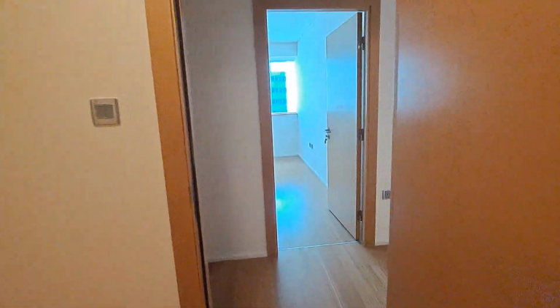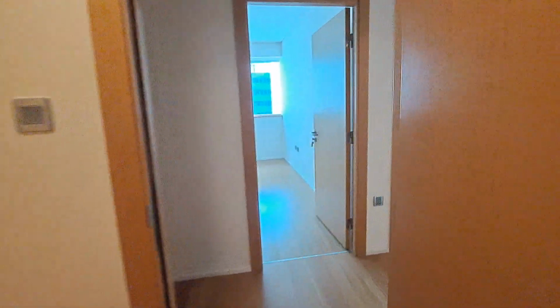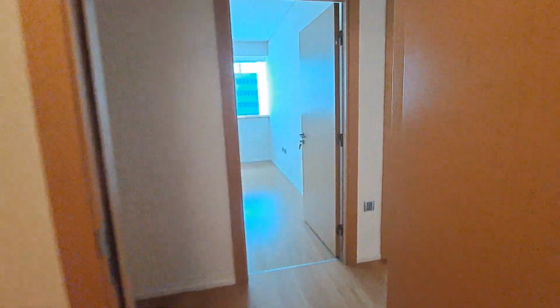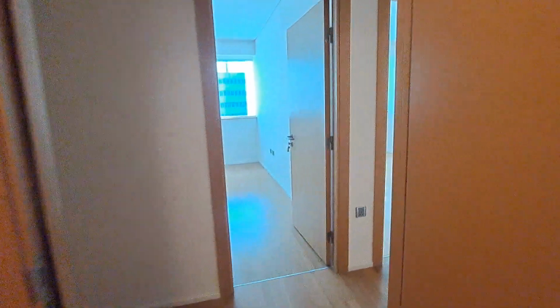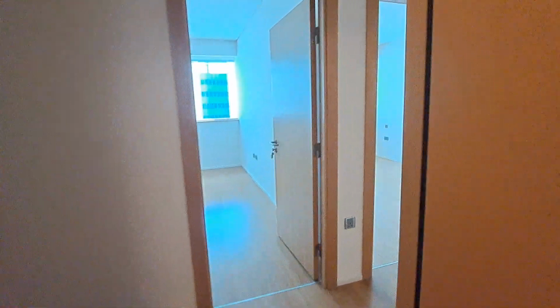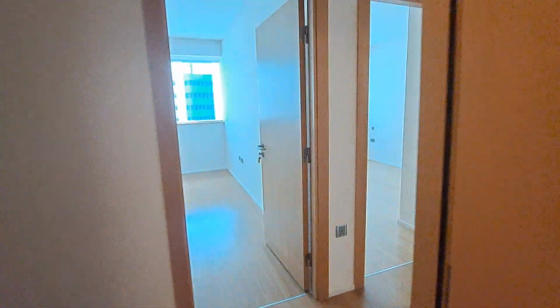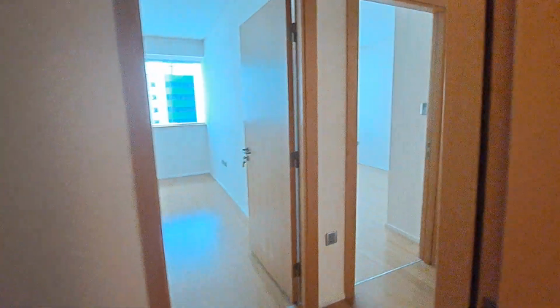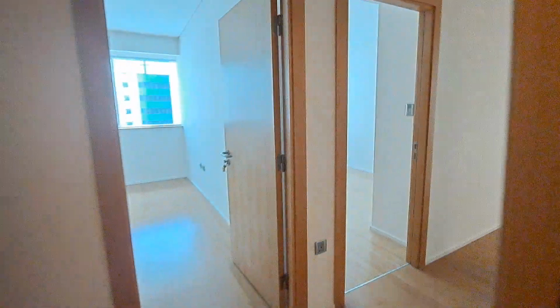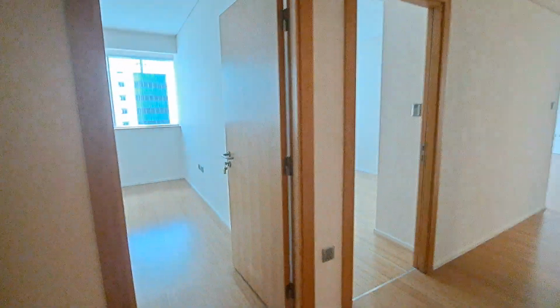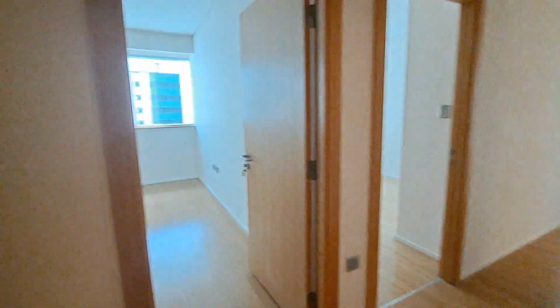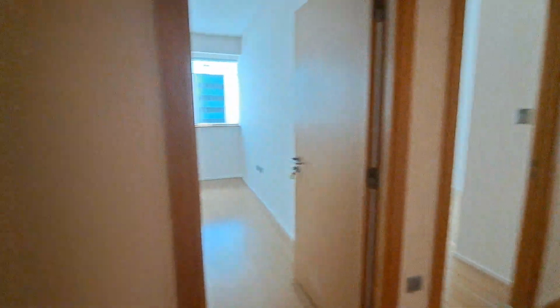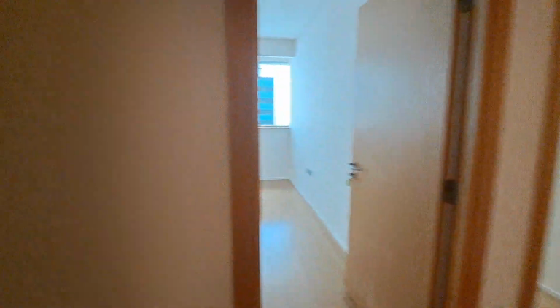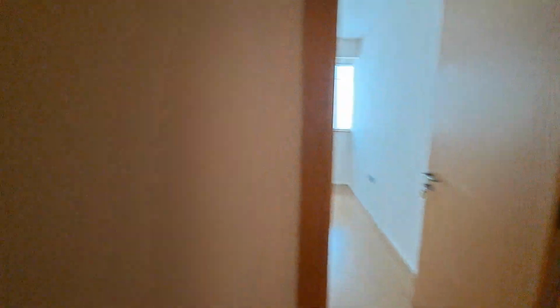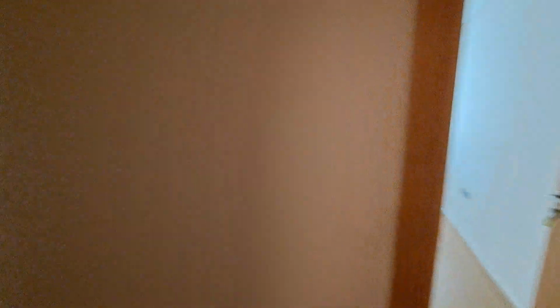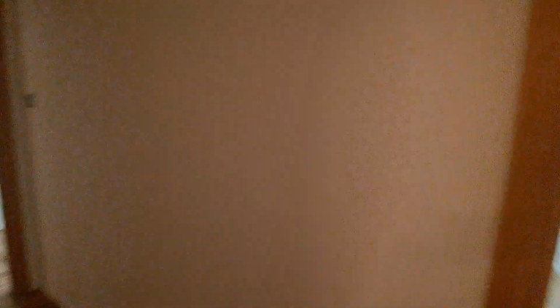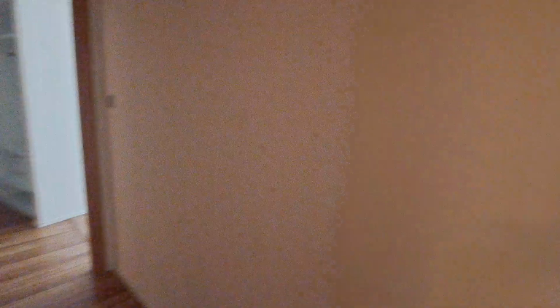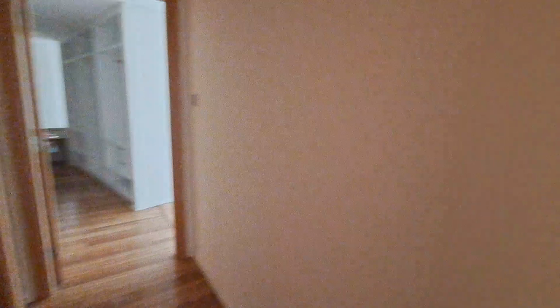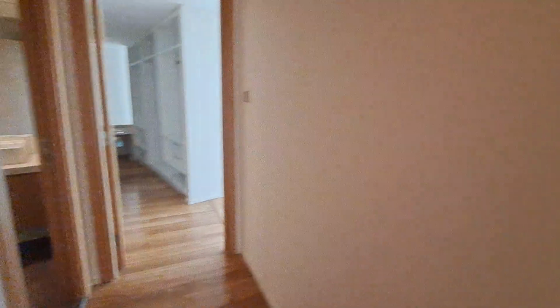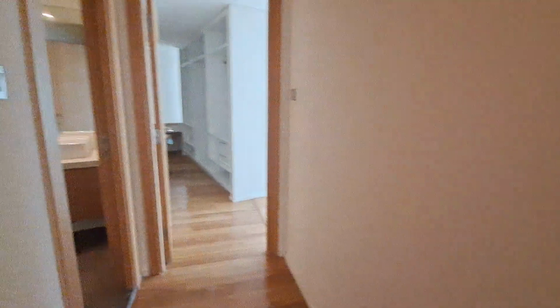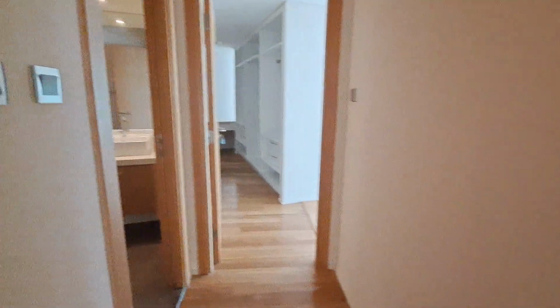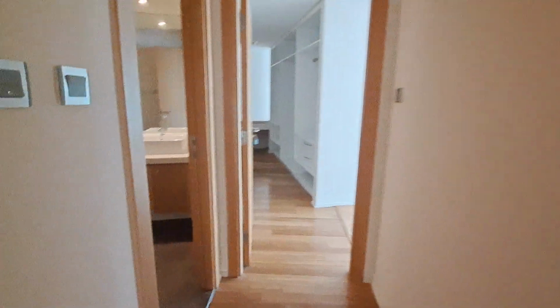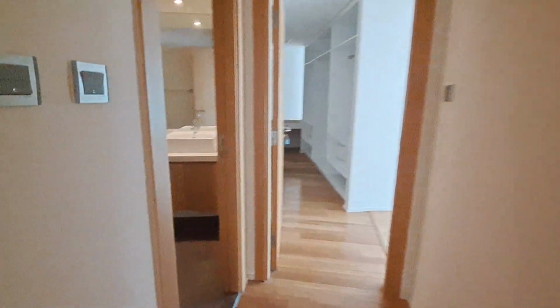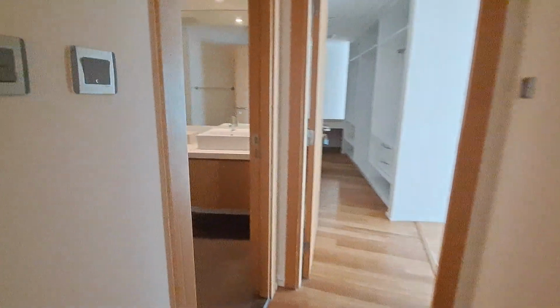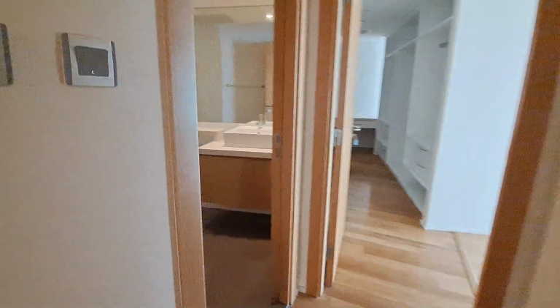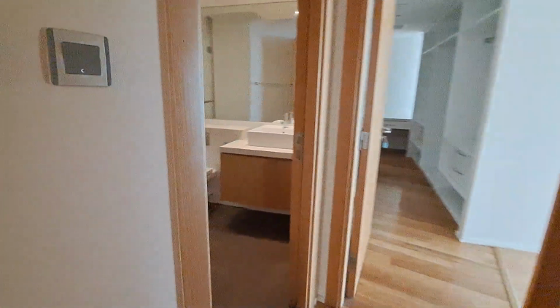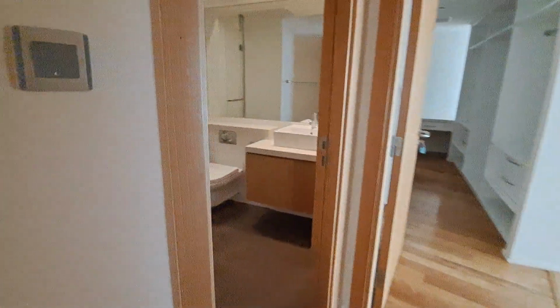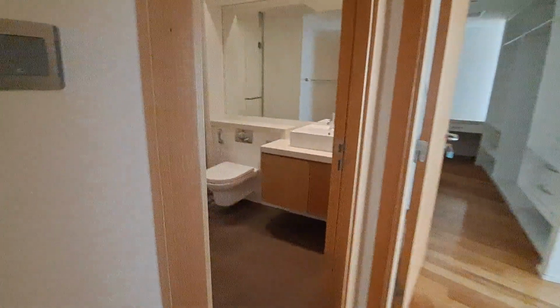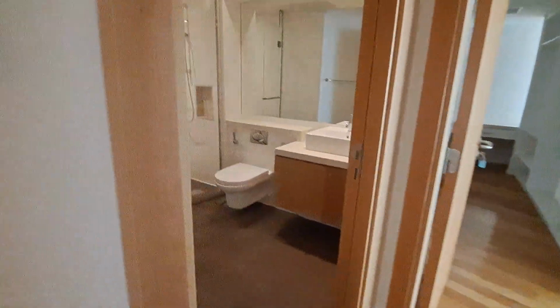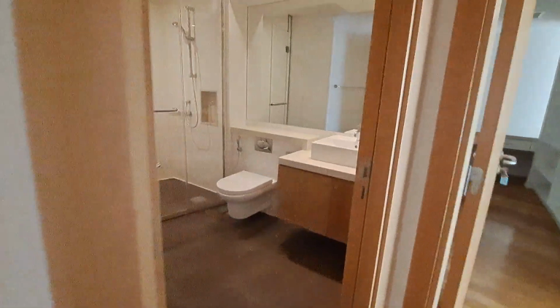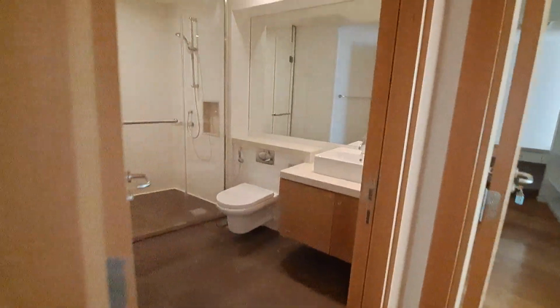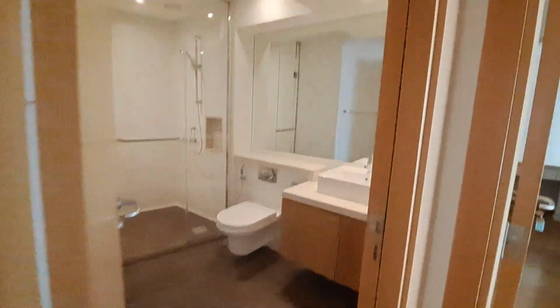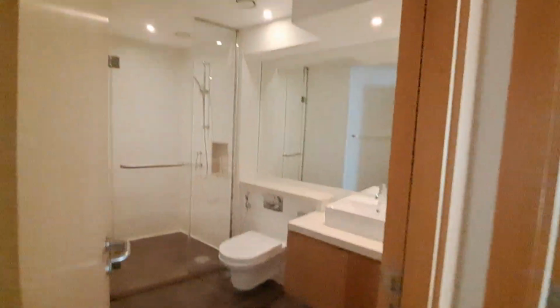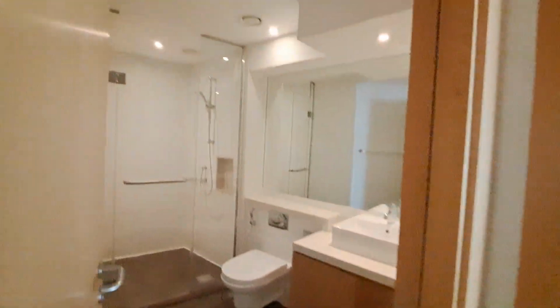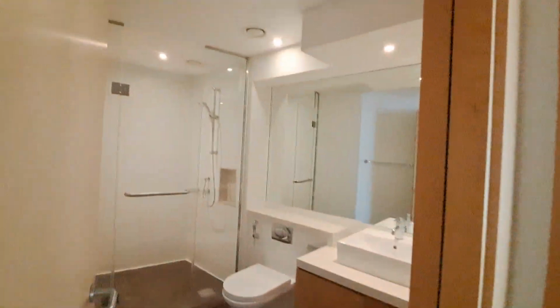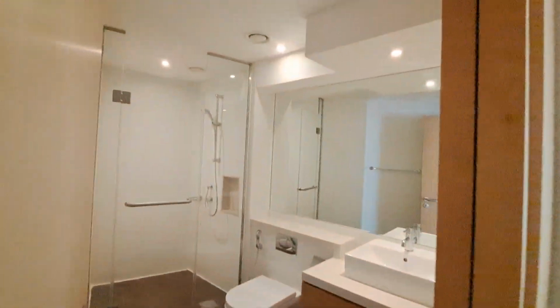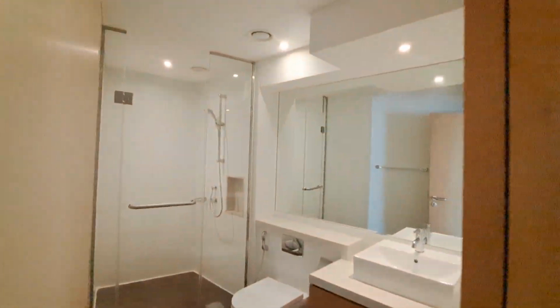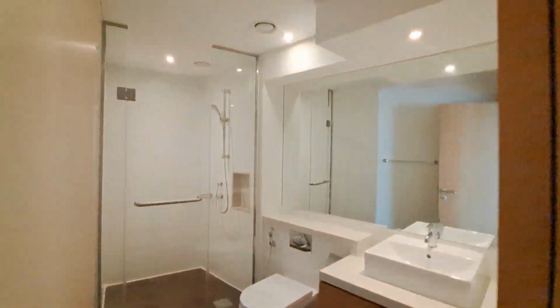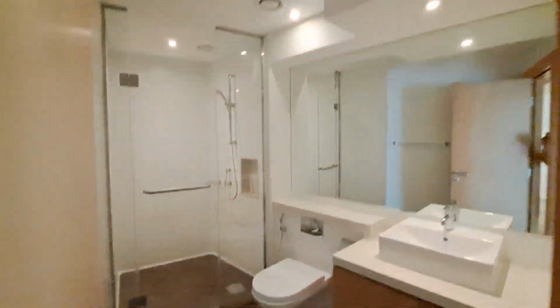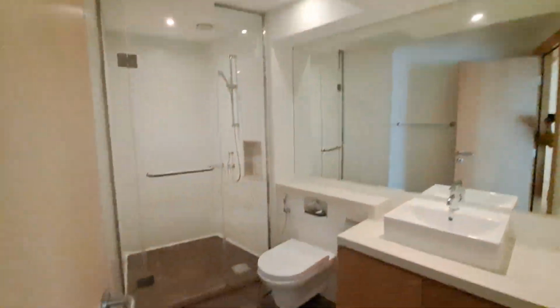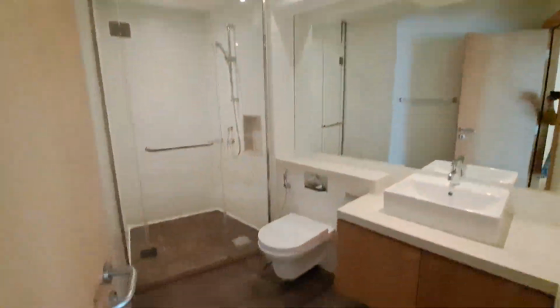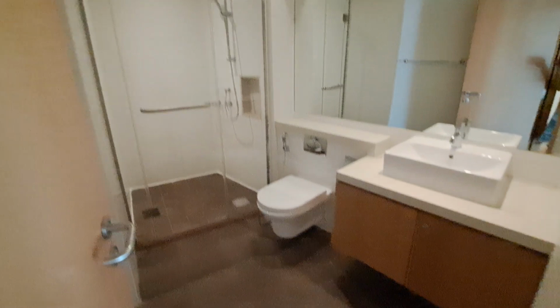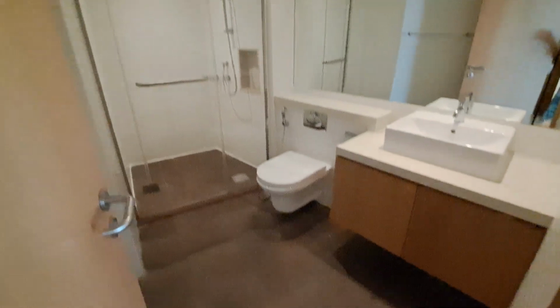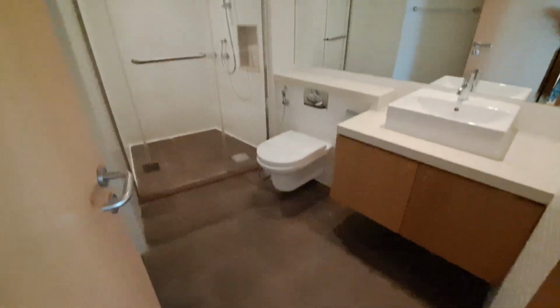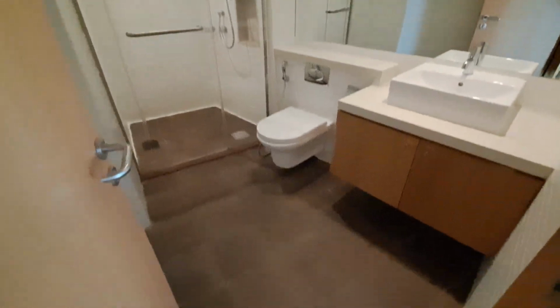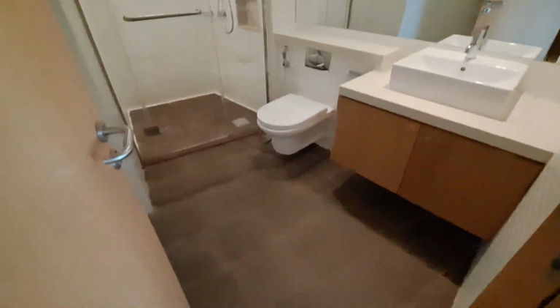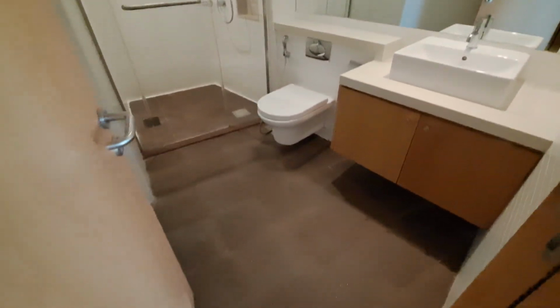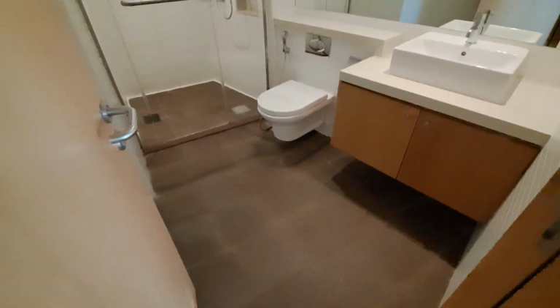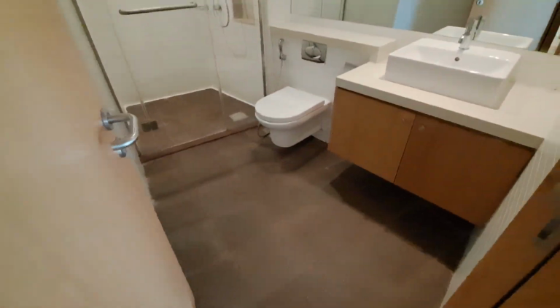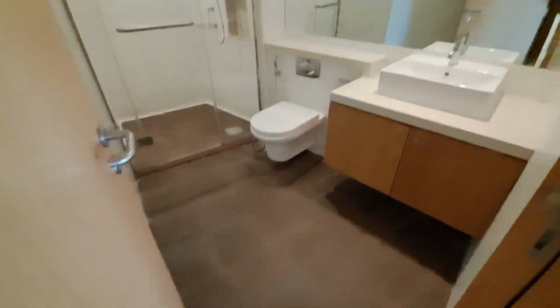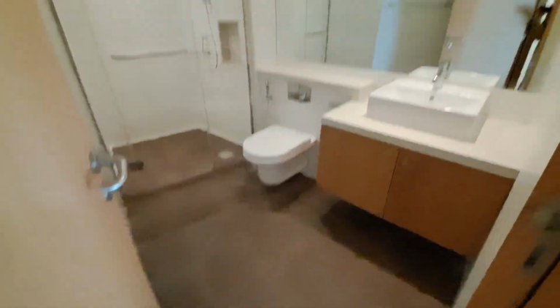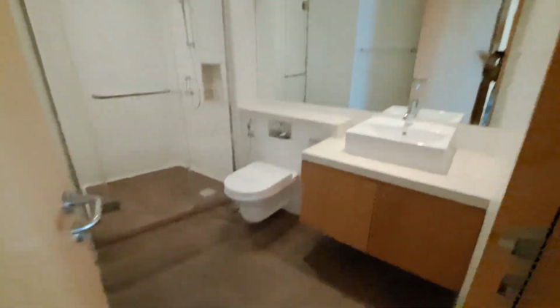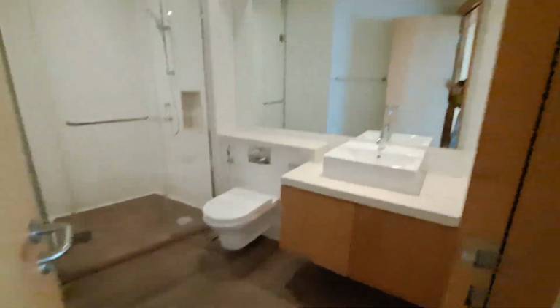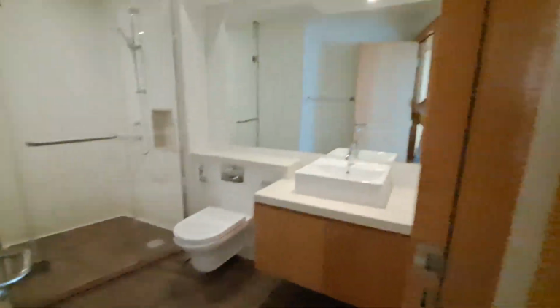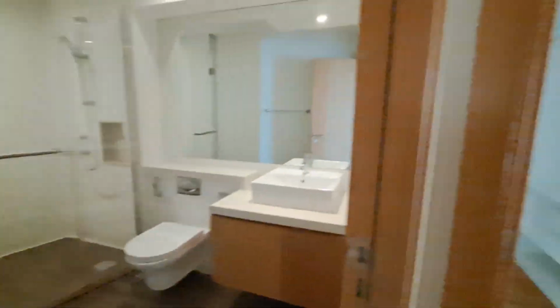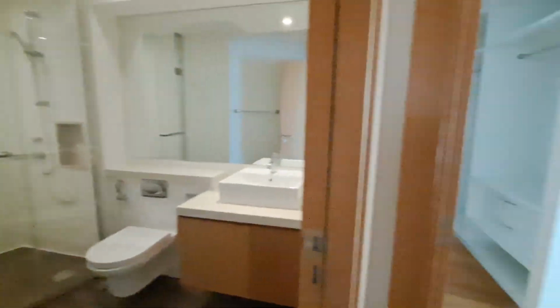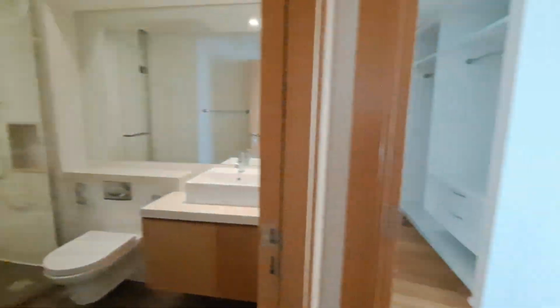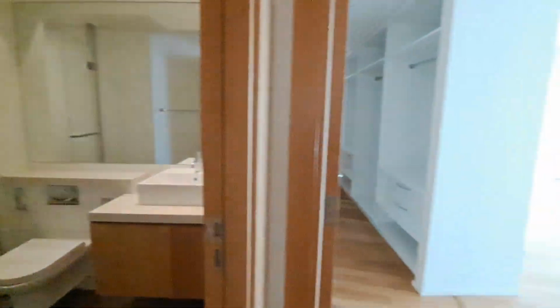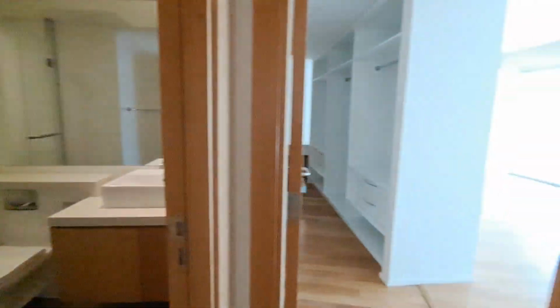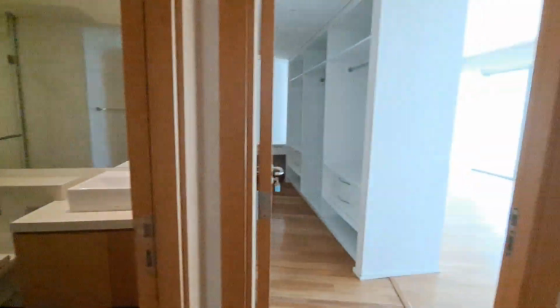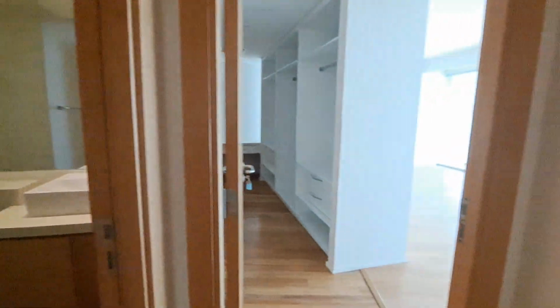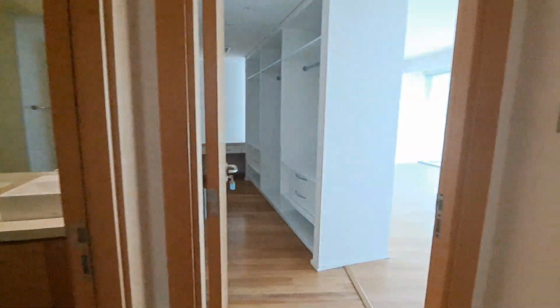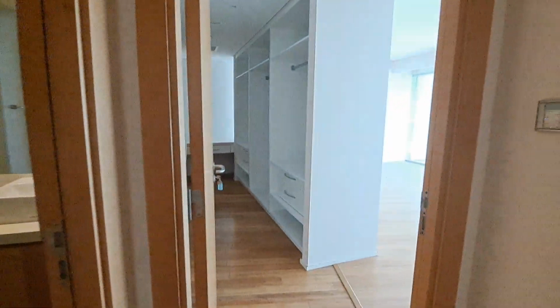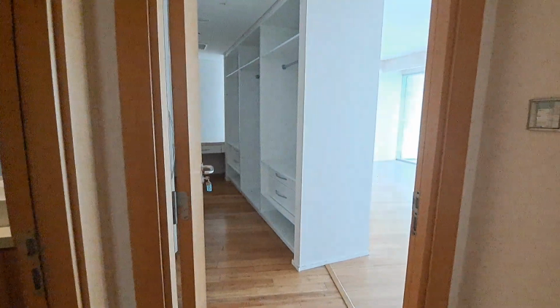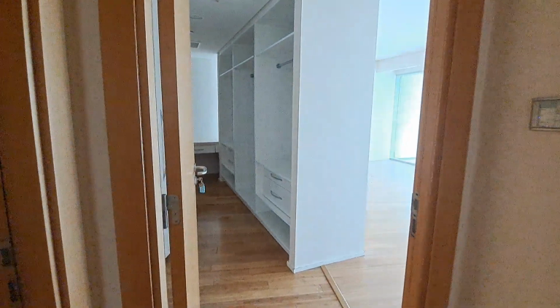For these two bedrooms we have a washroom with single sink and standing shower. Storage beneath the sink.